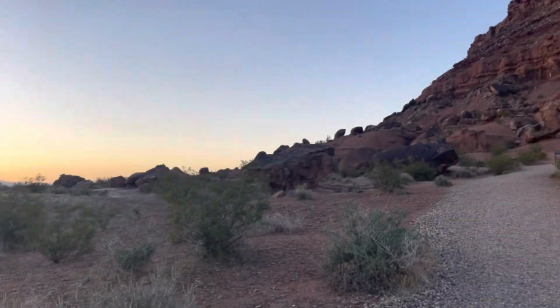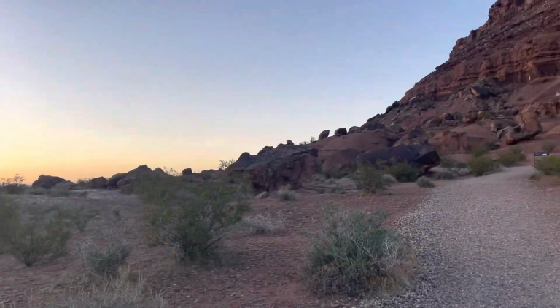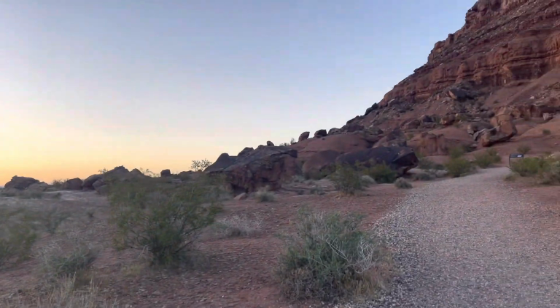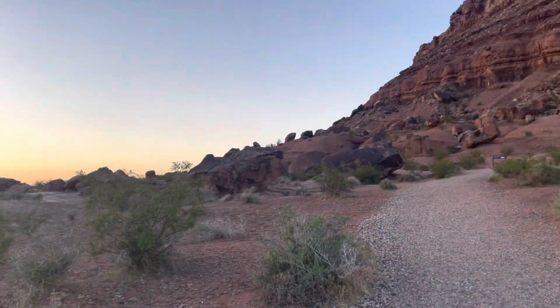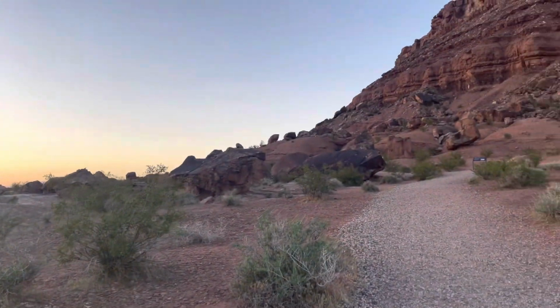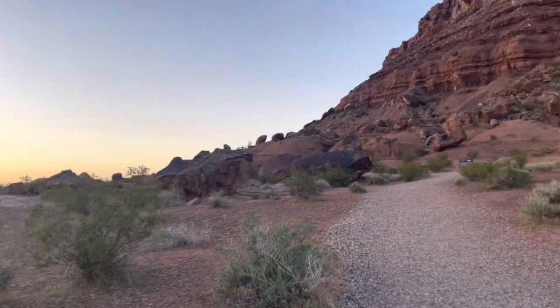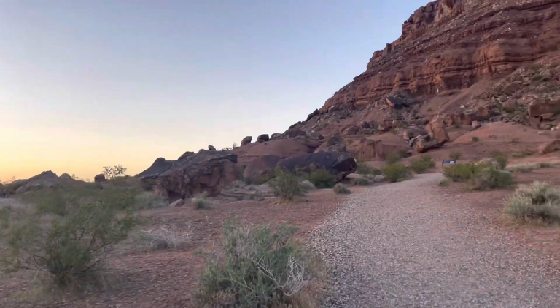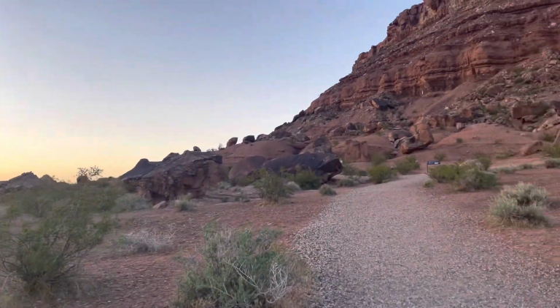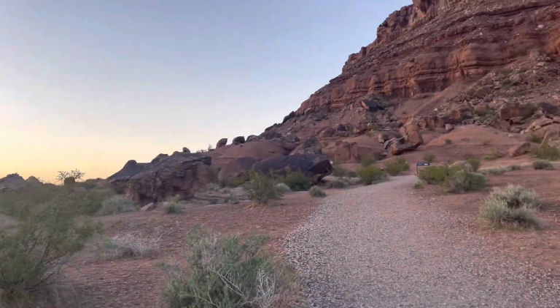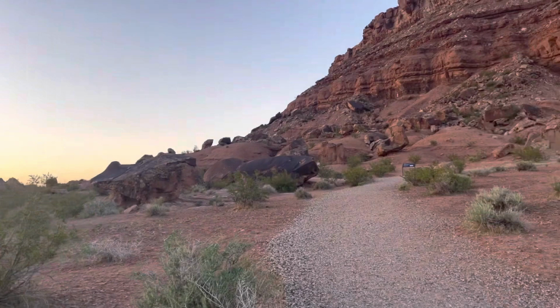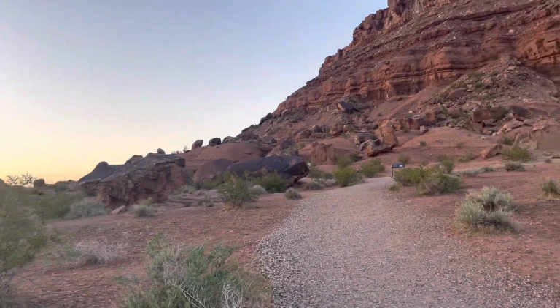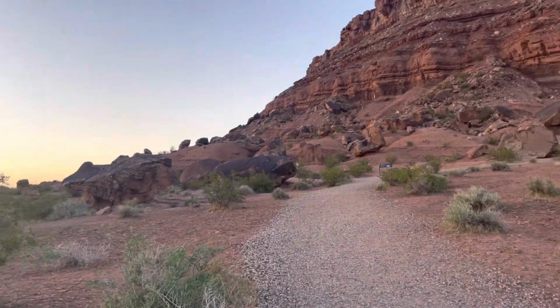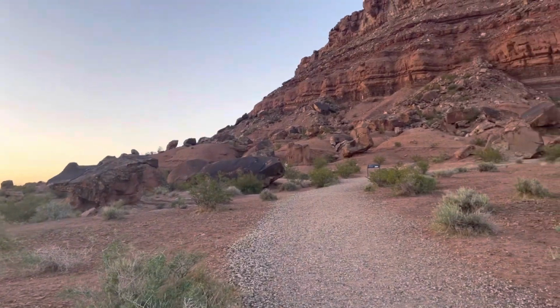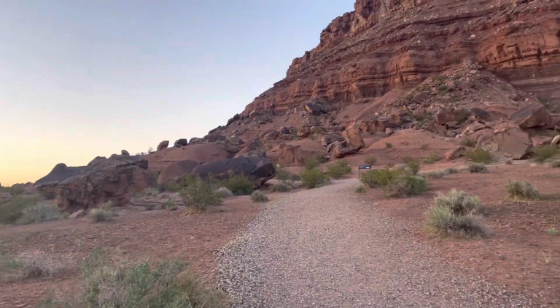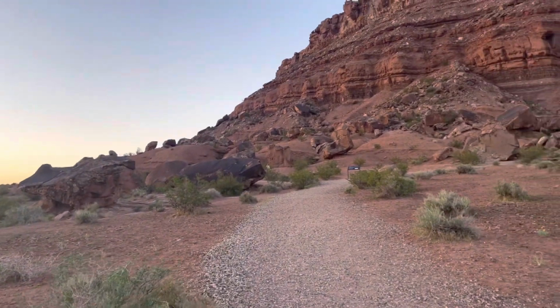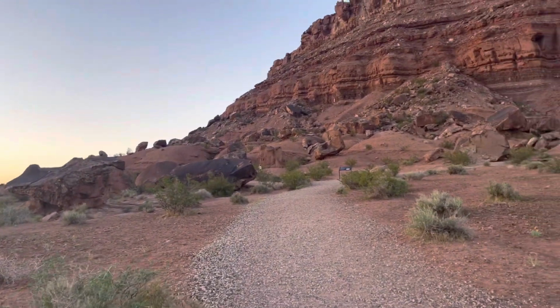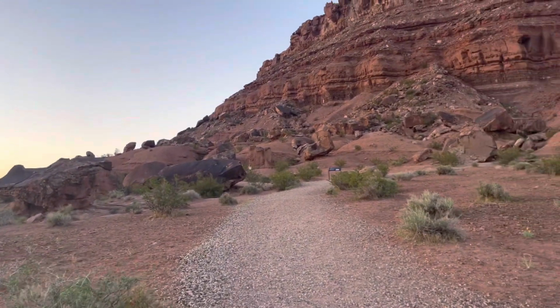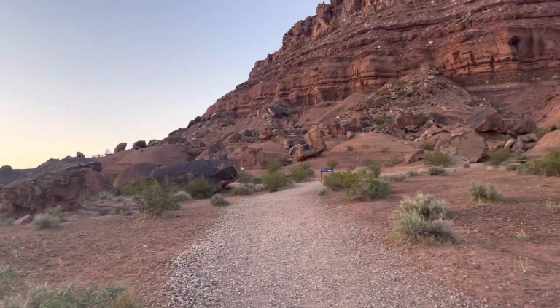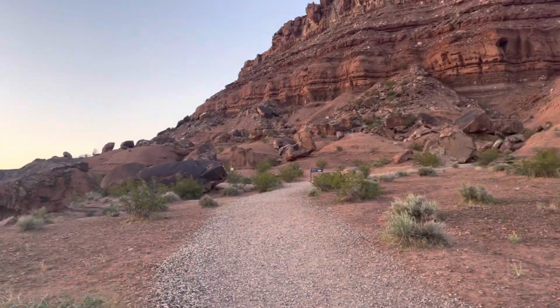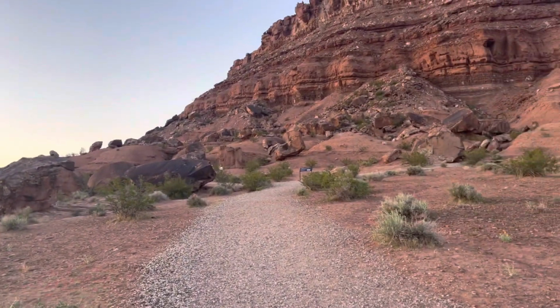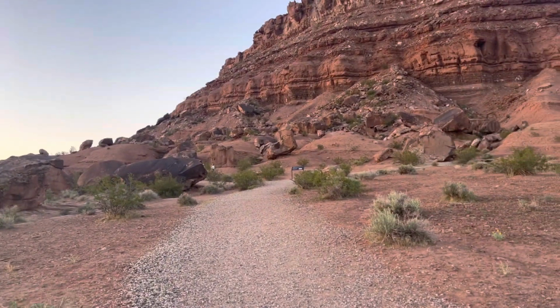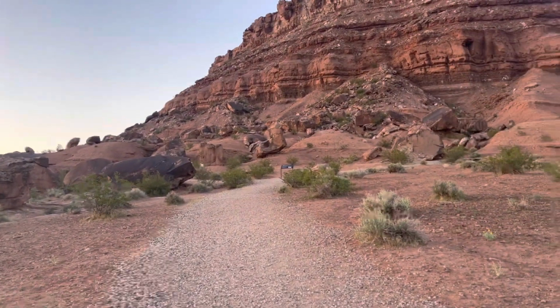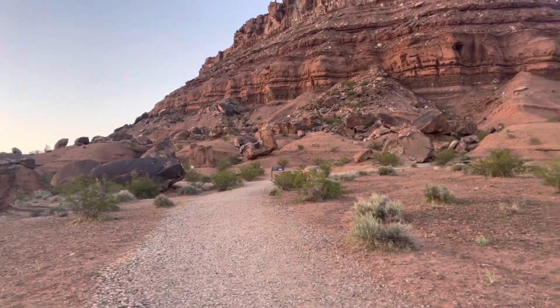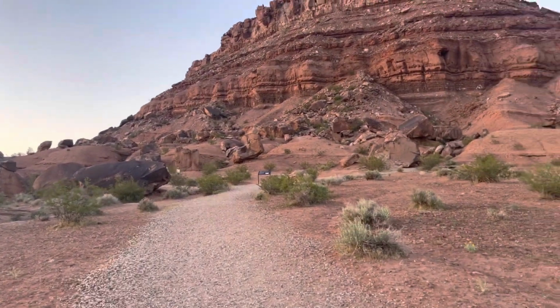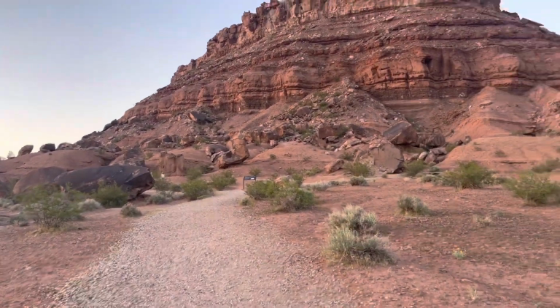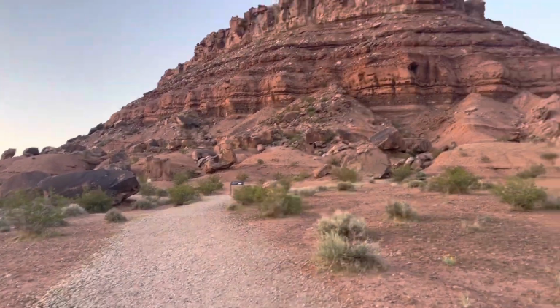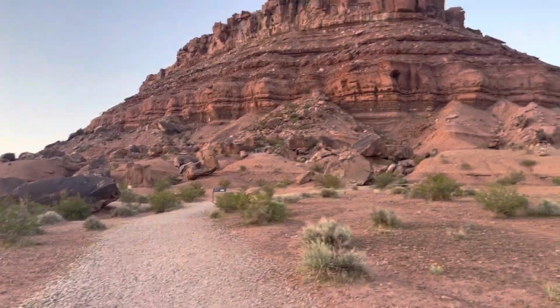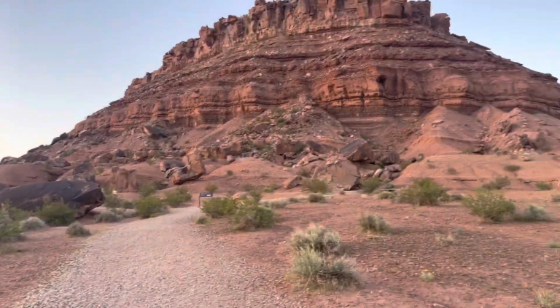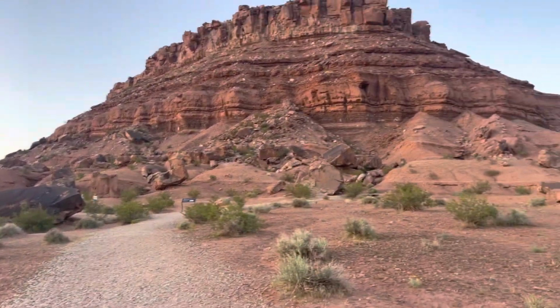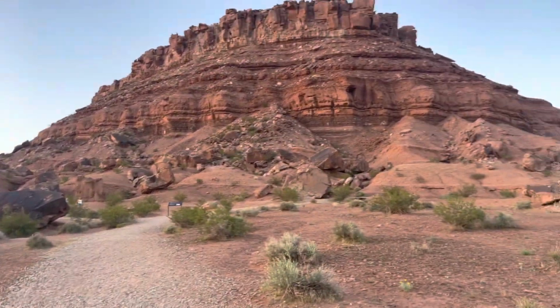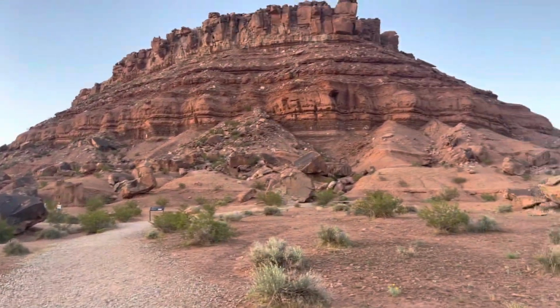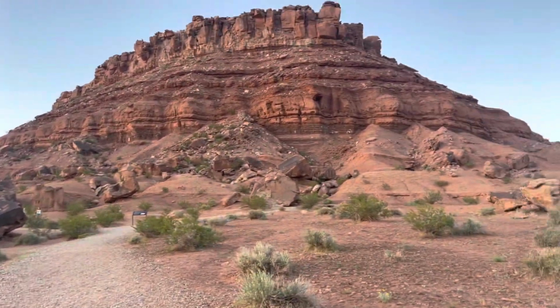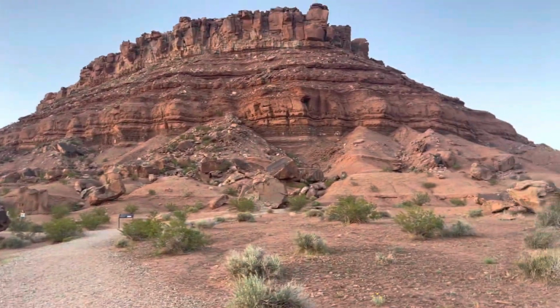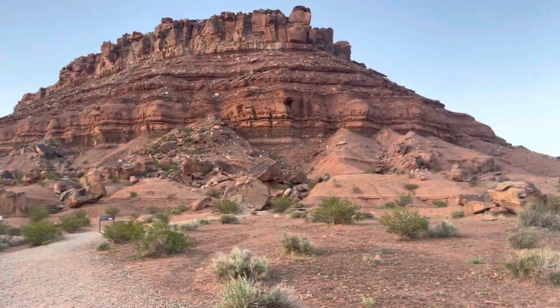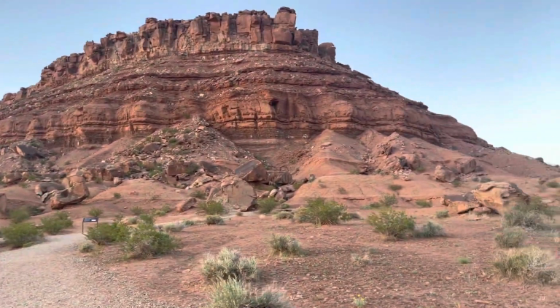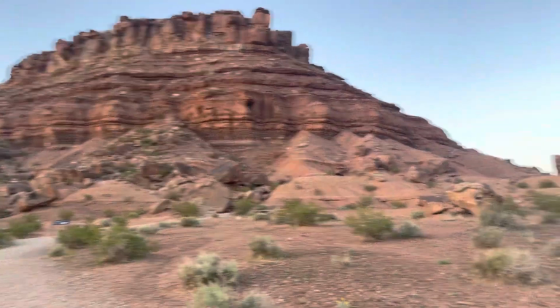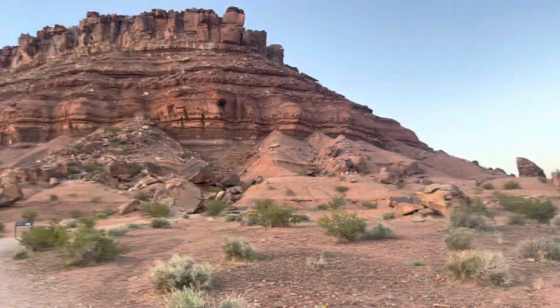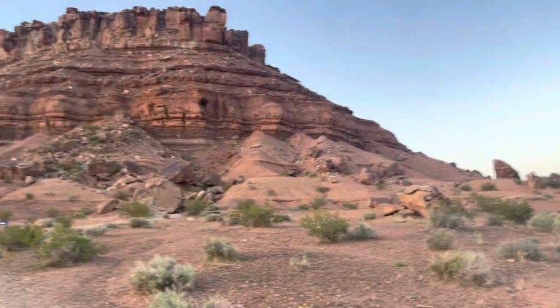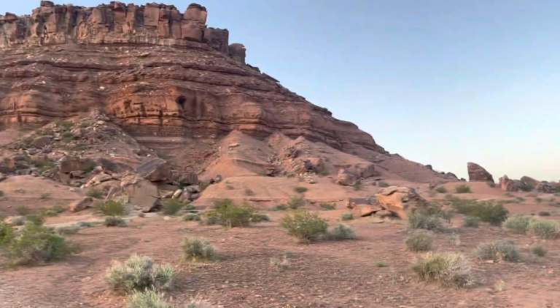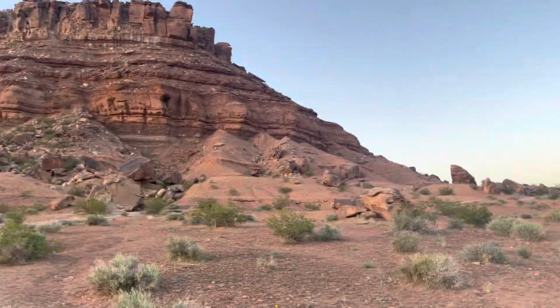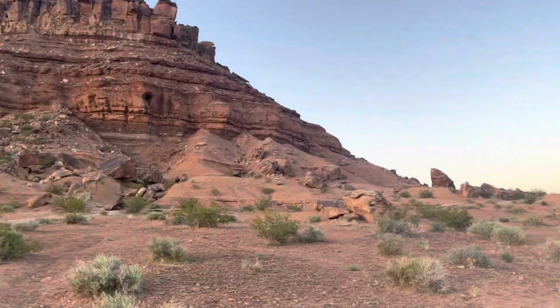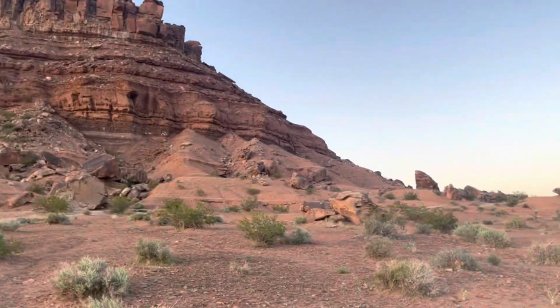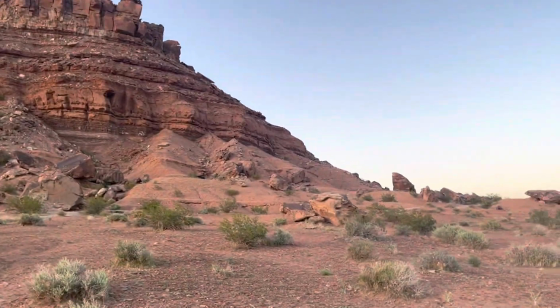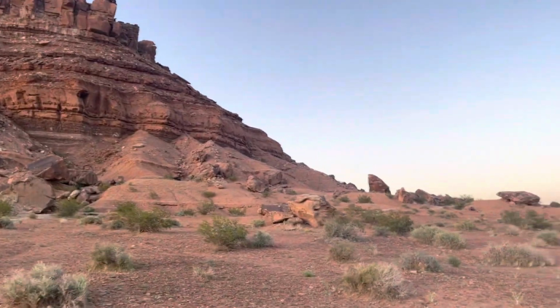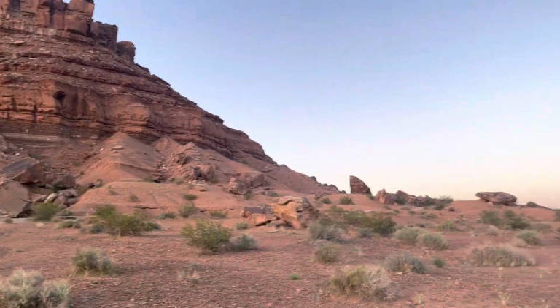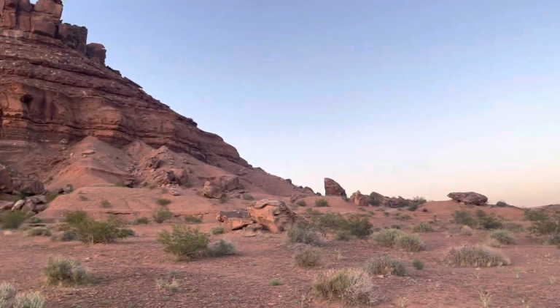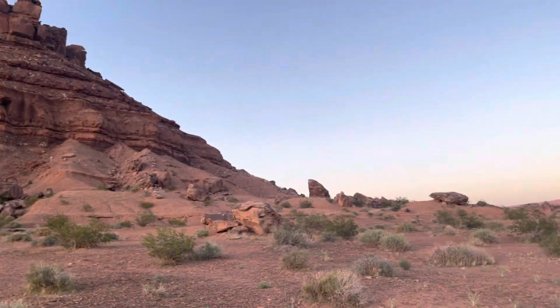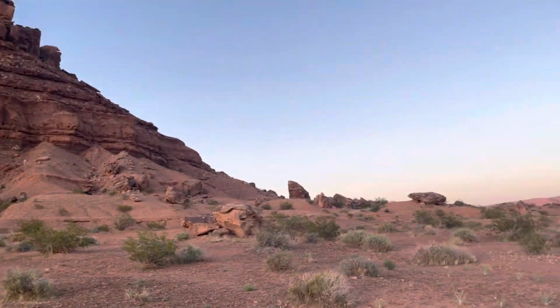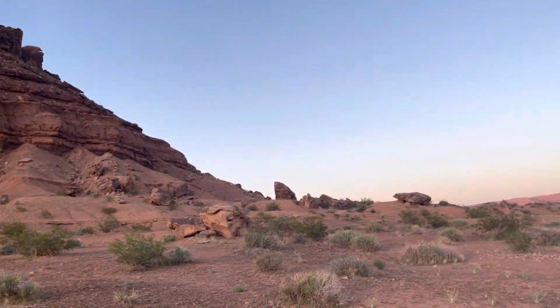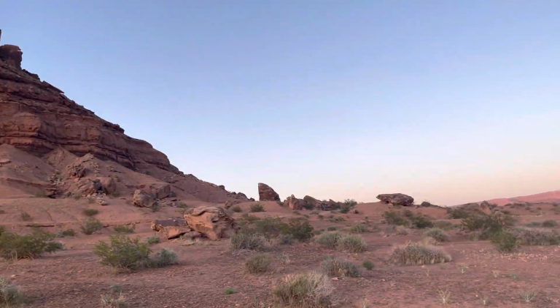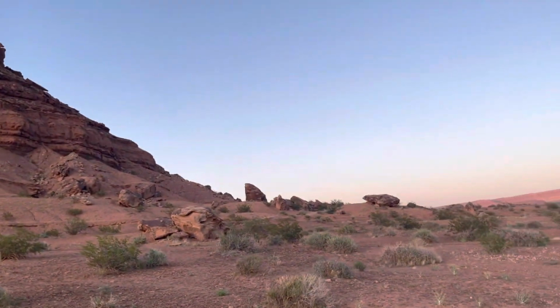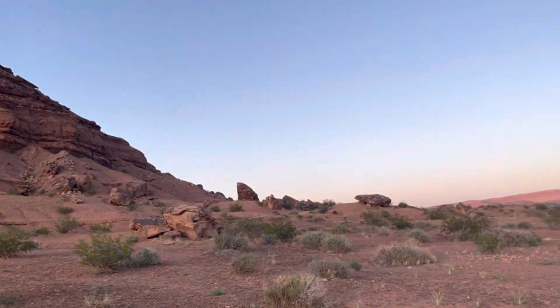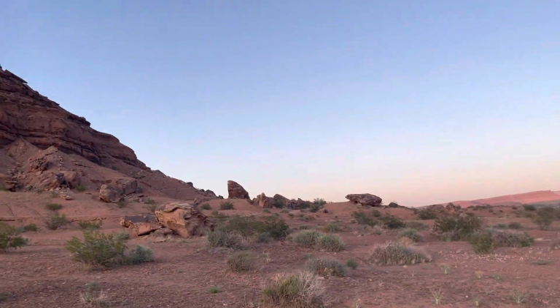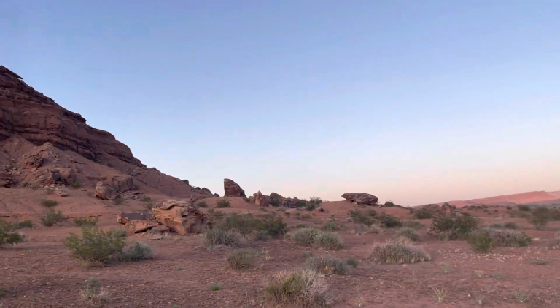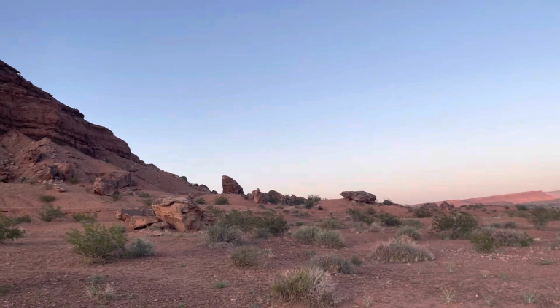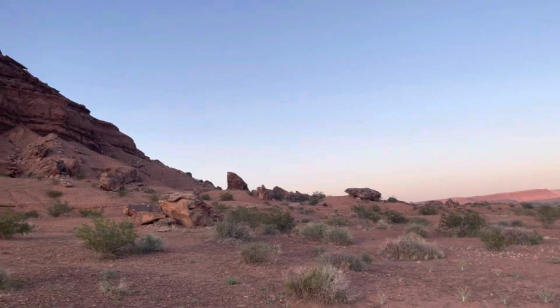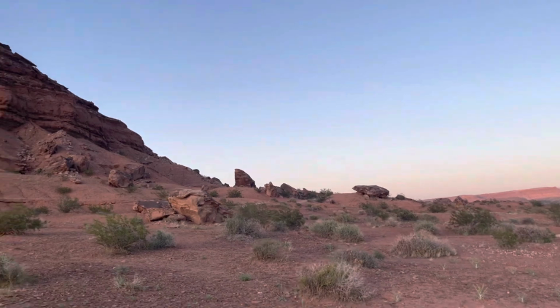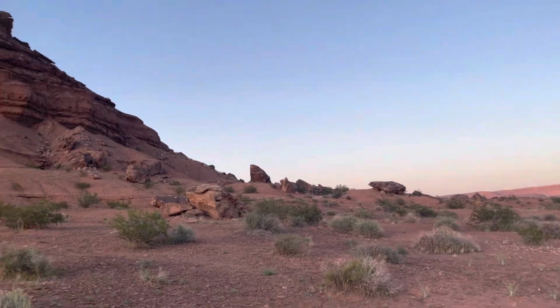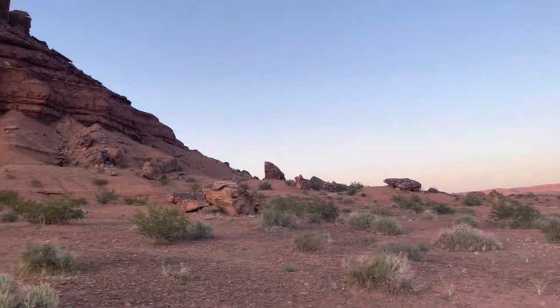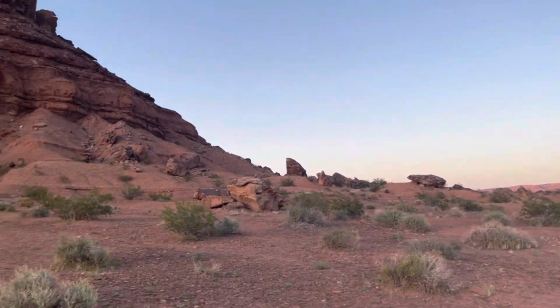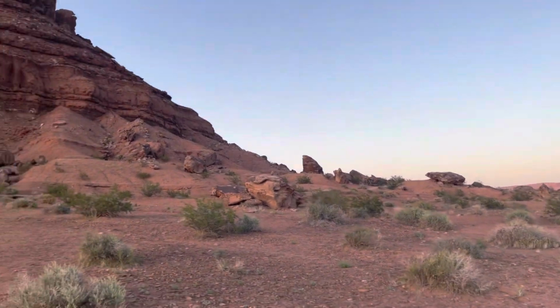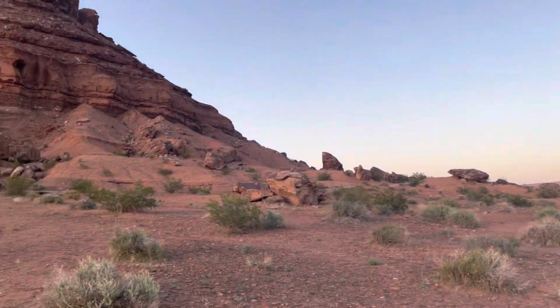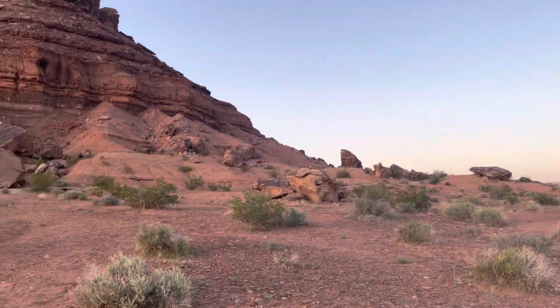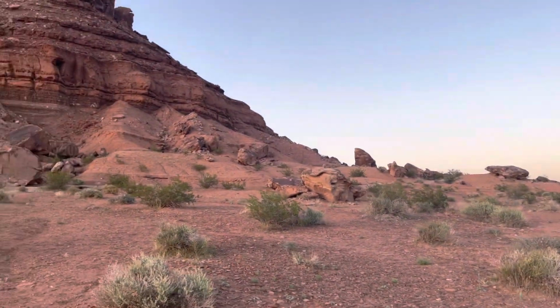What a beautiful evening. The weather is probably 60 degrees — it's just perfect.